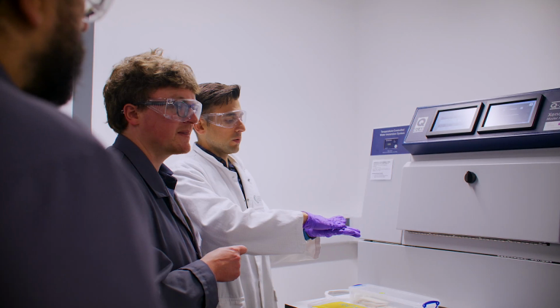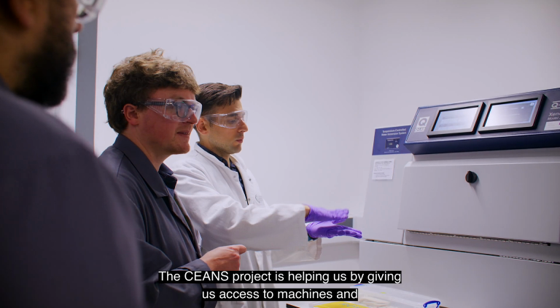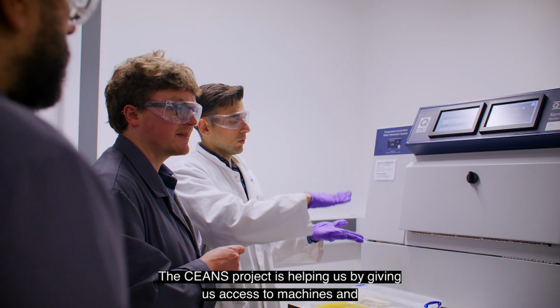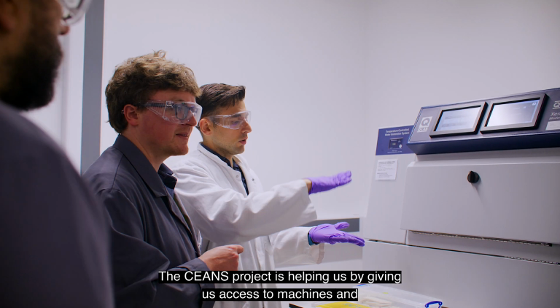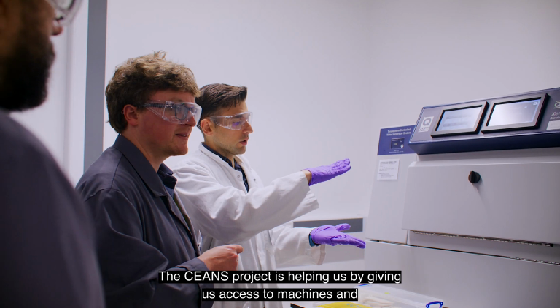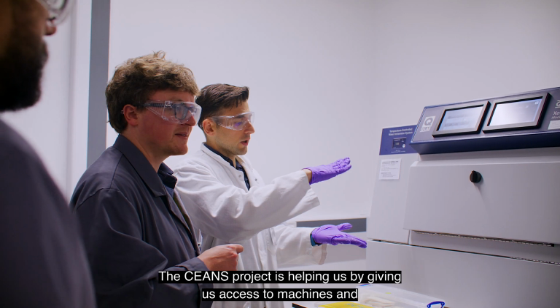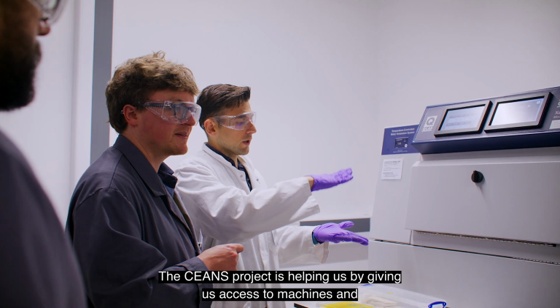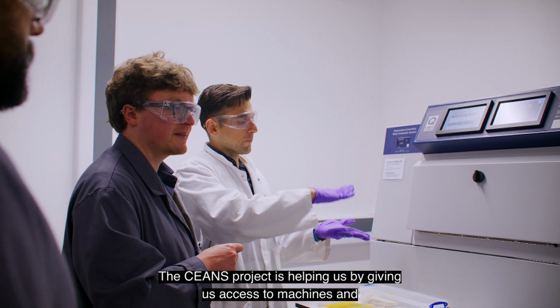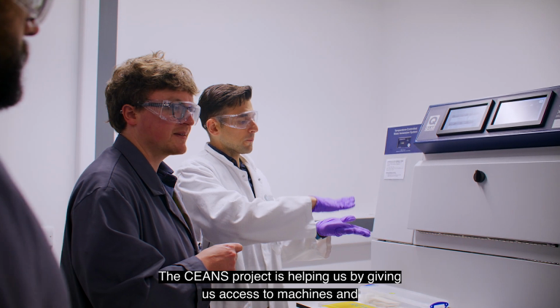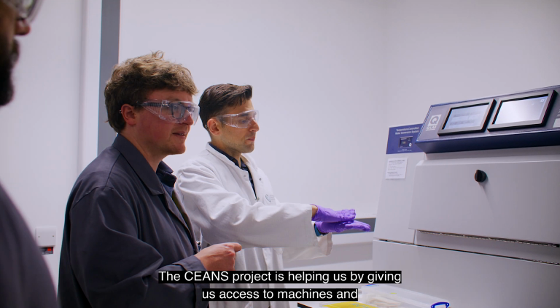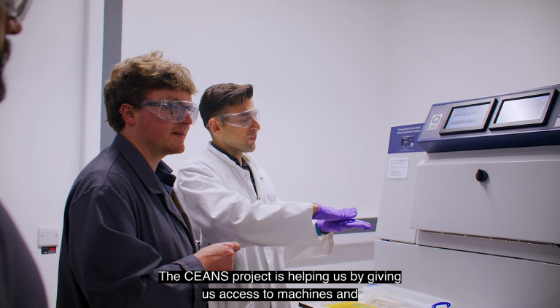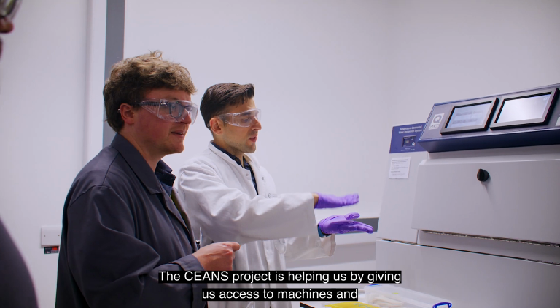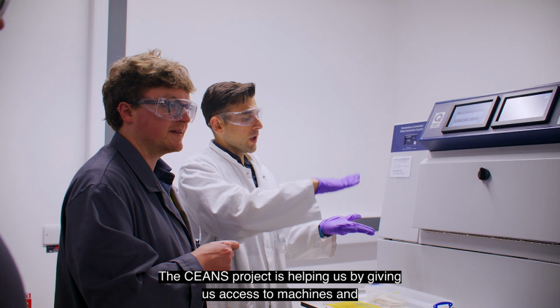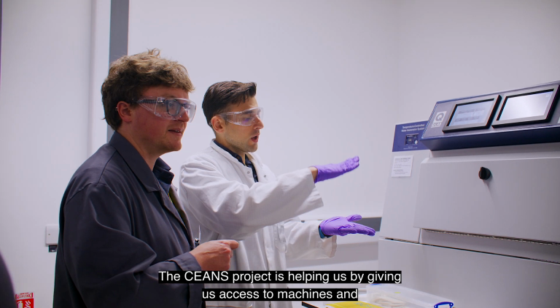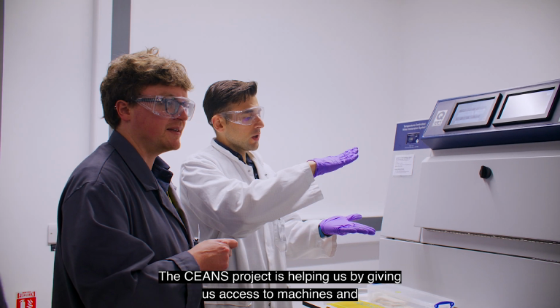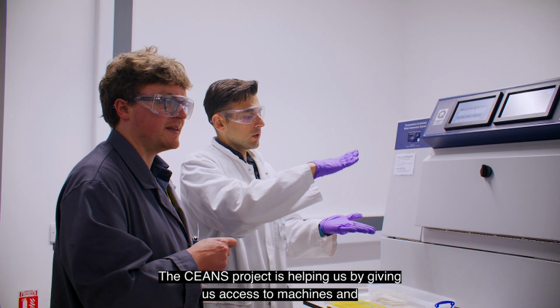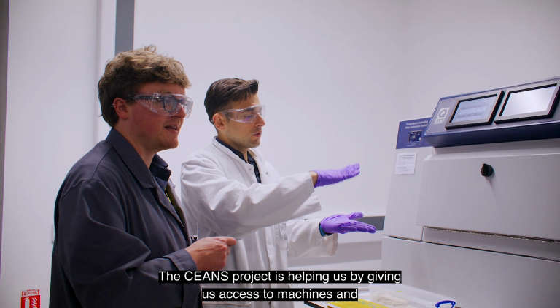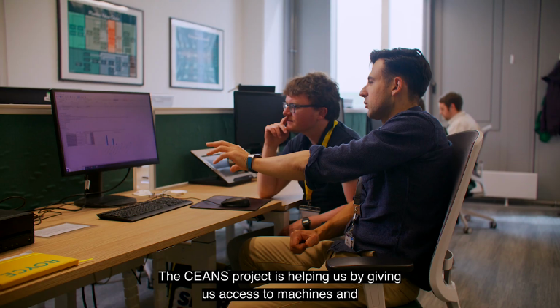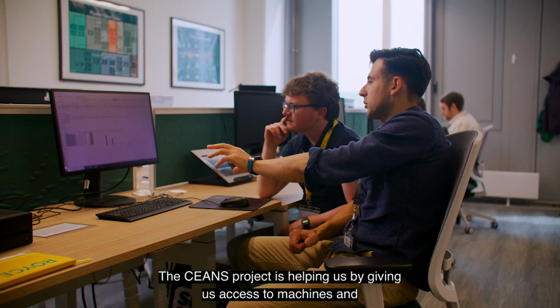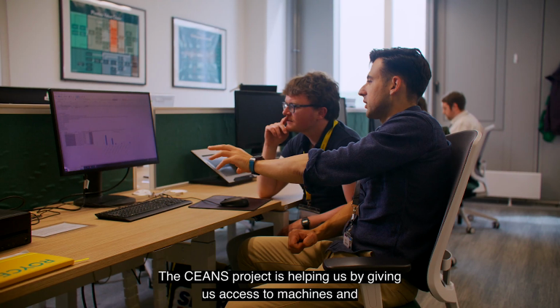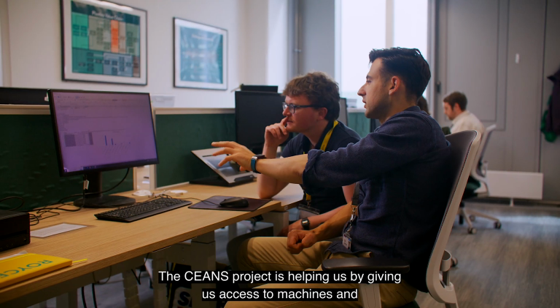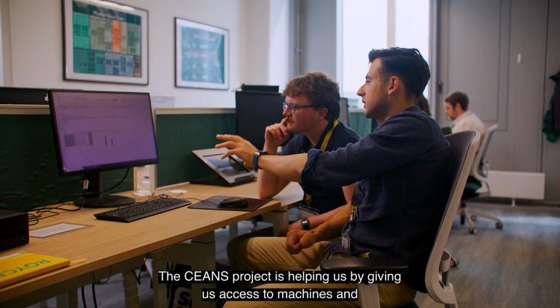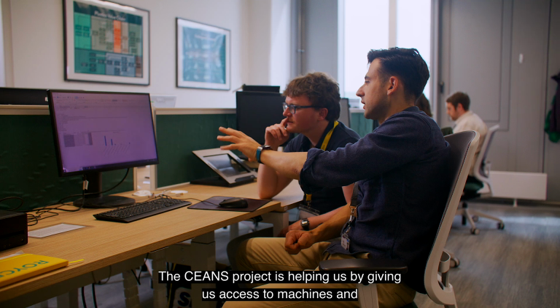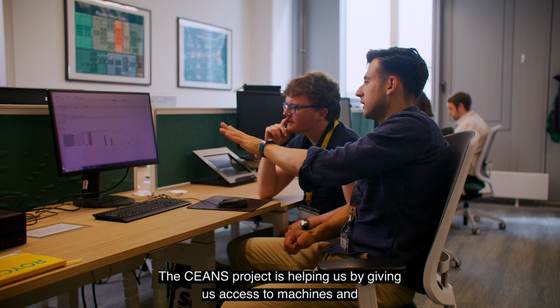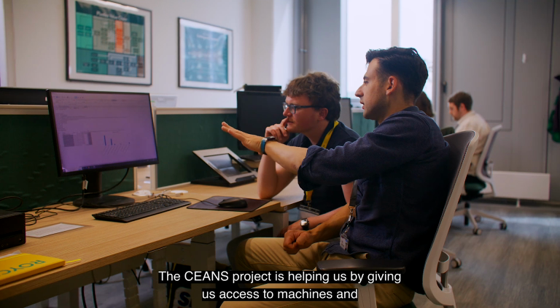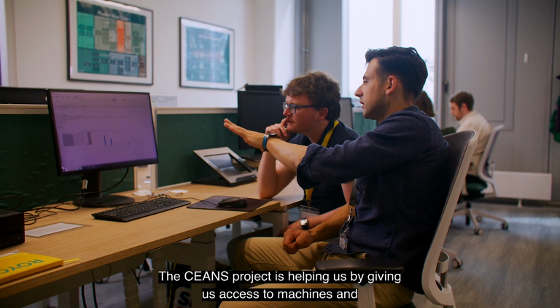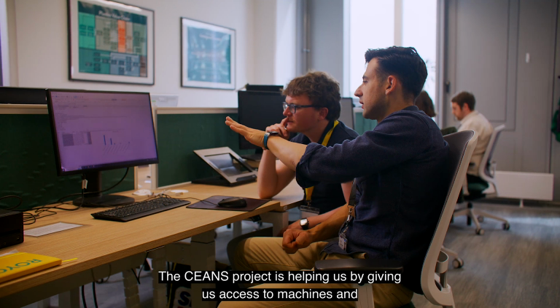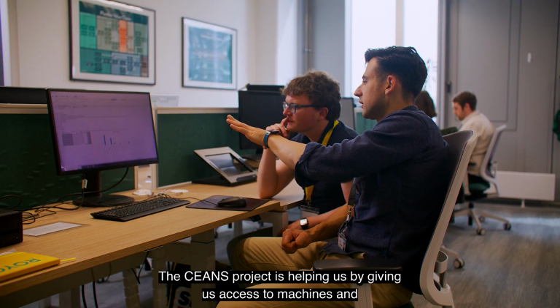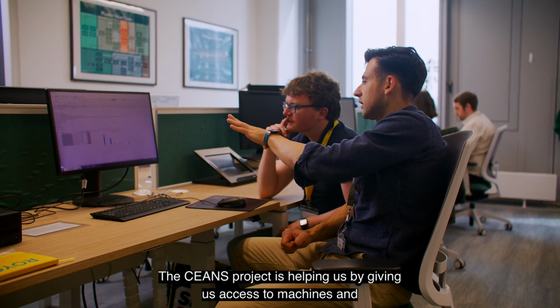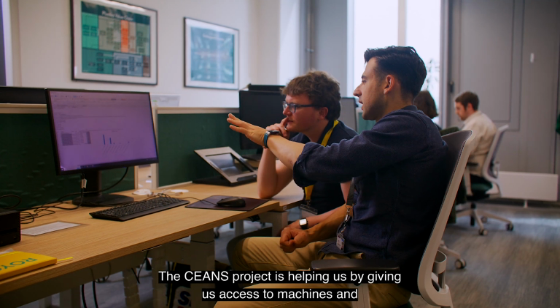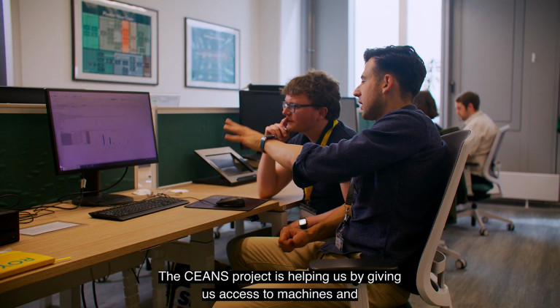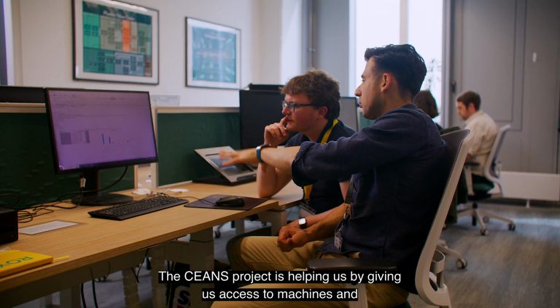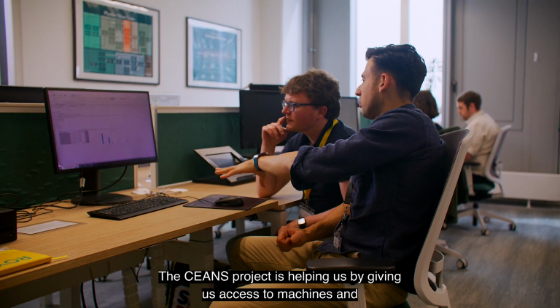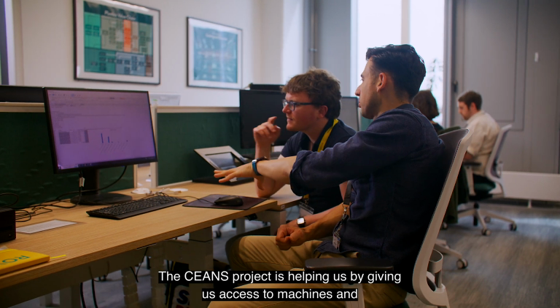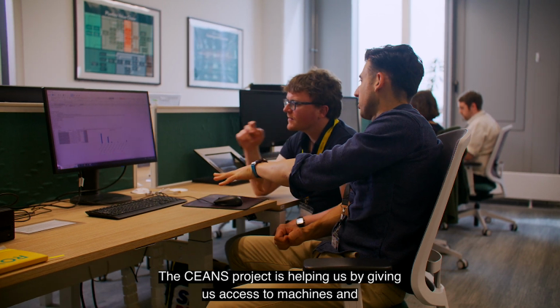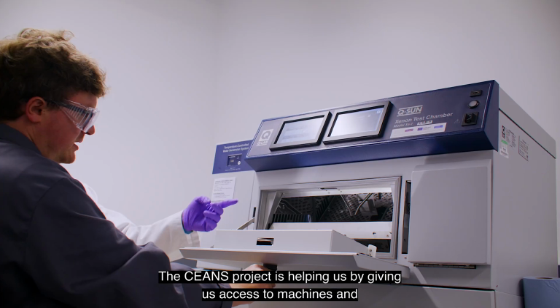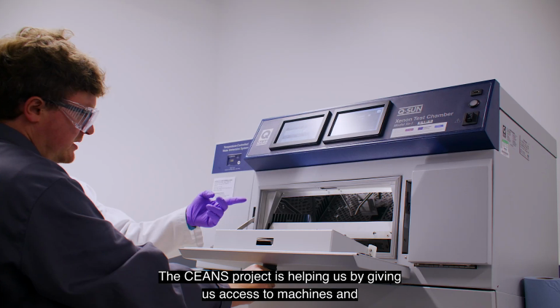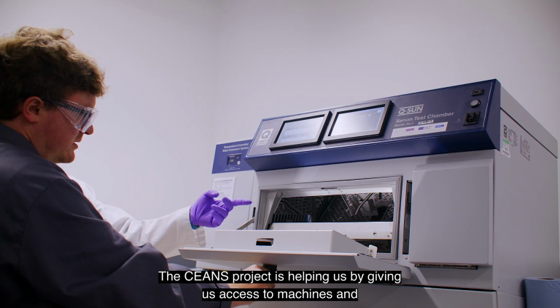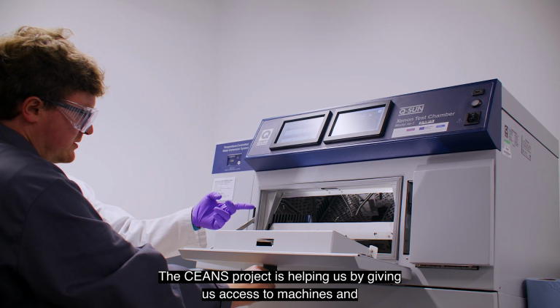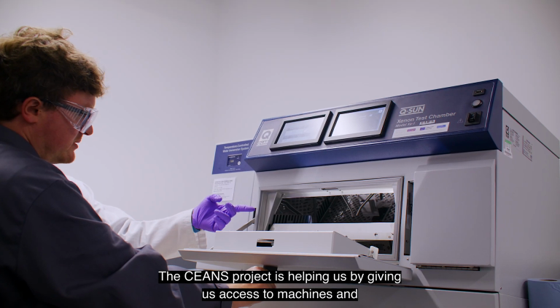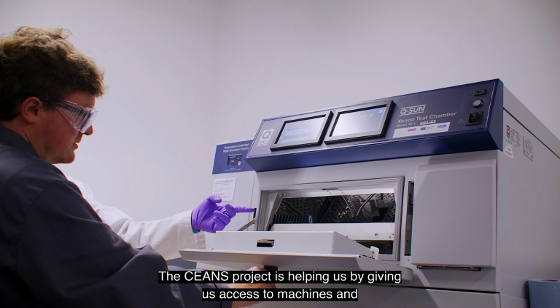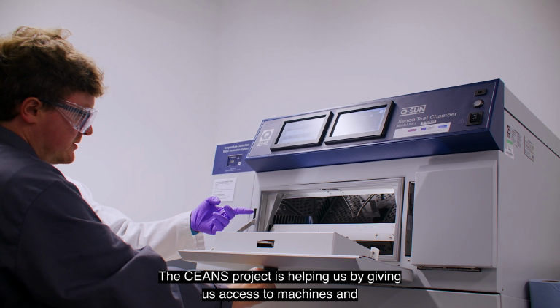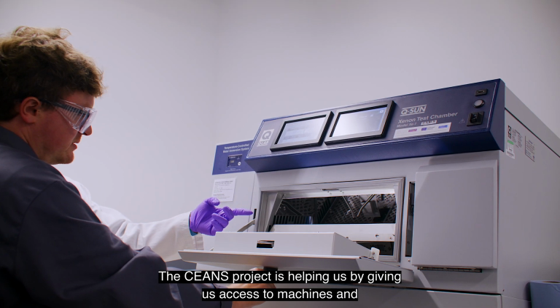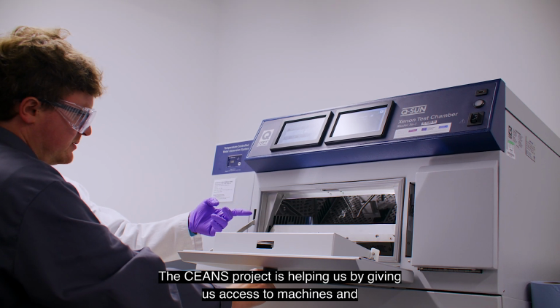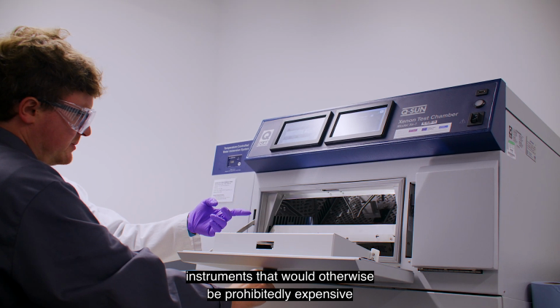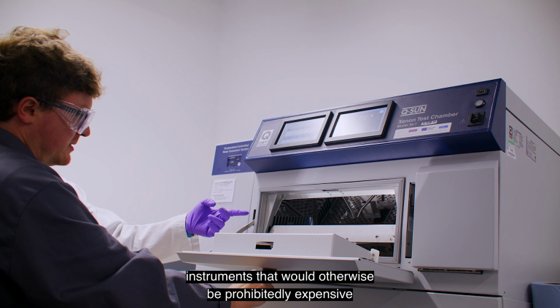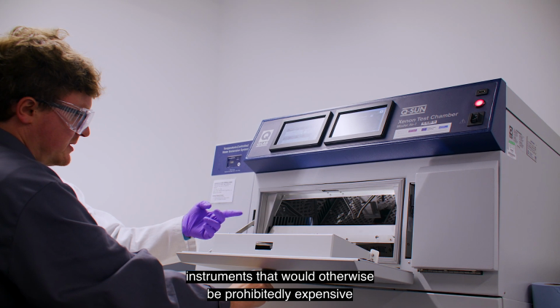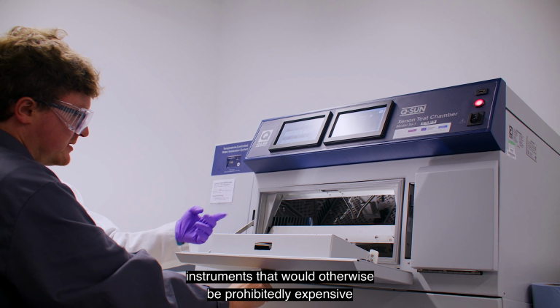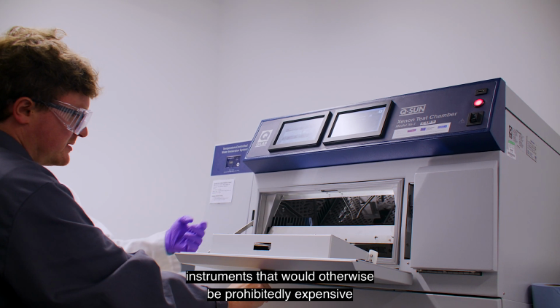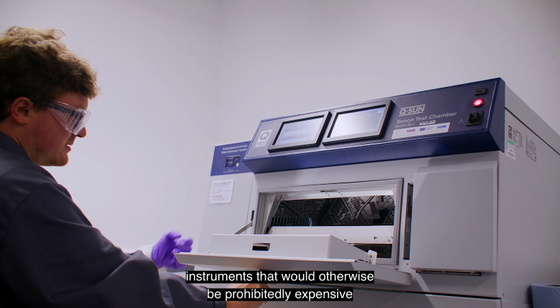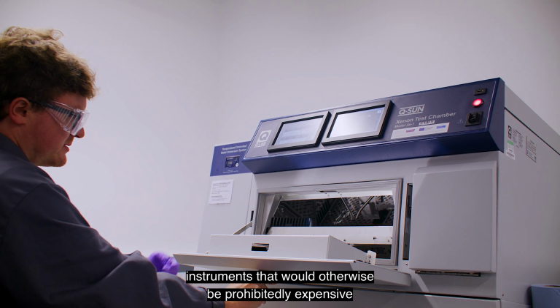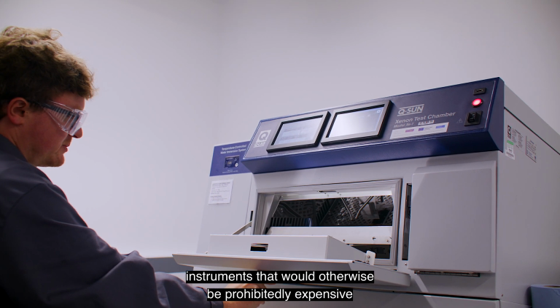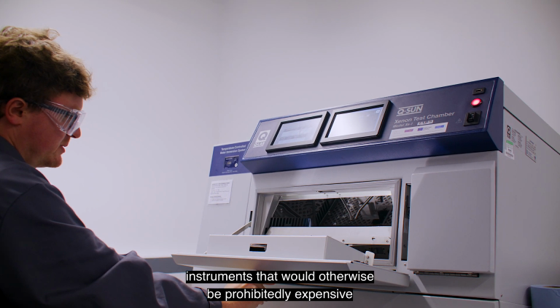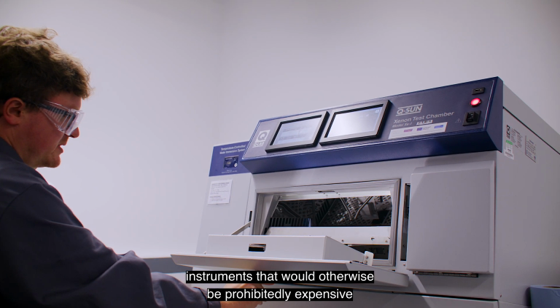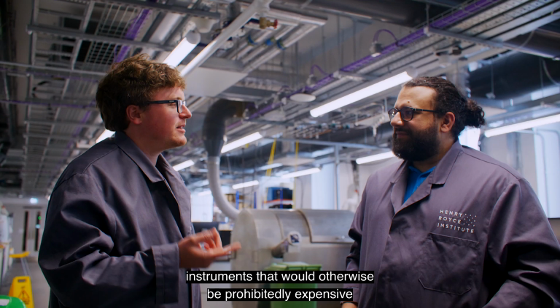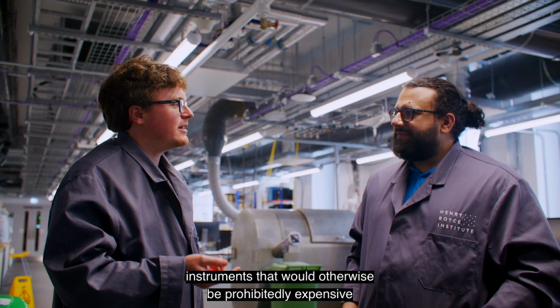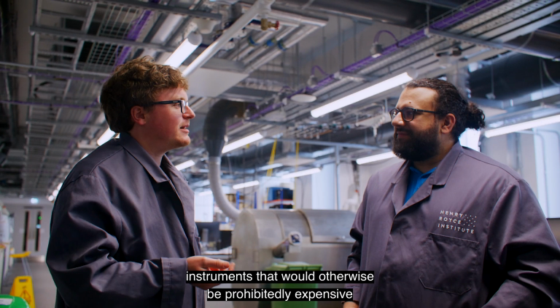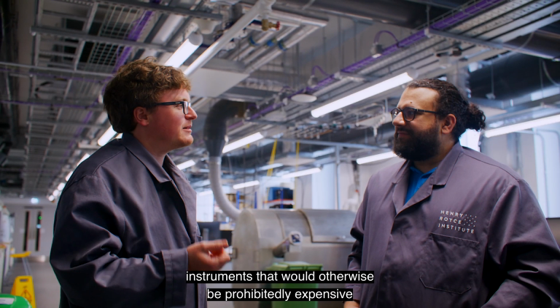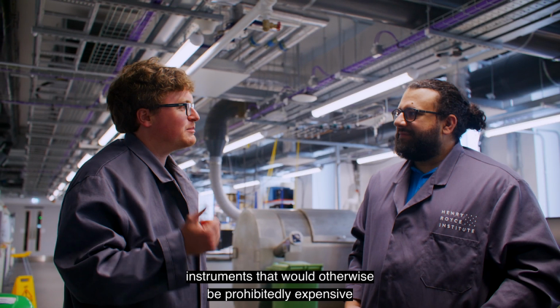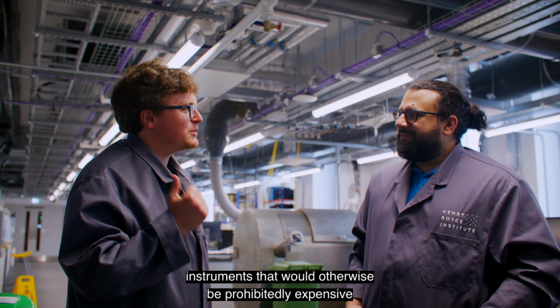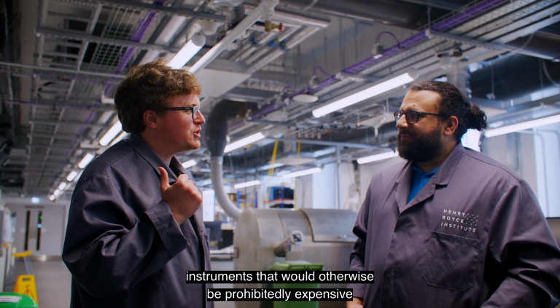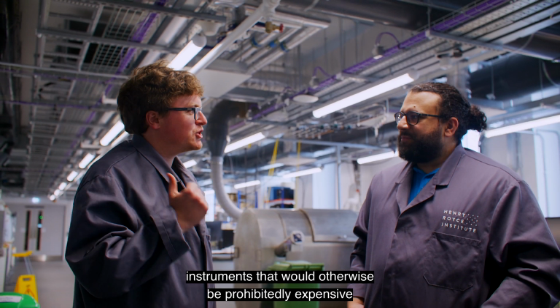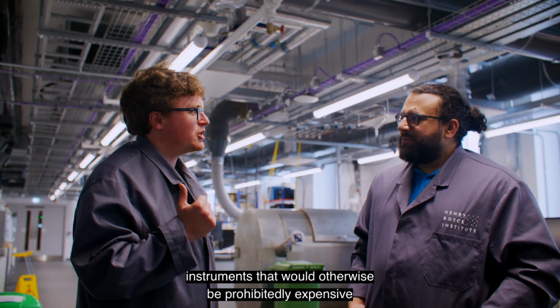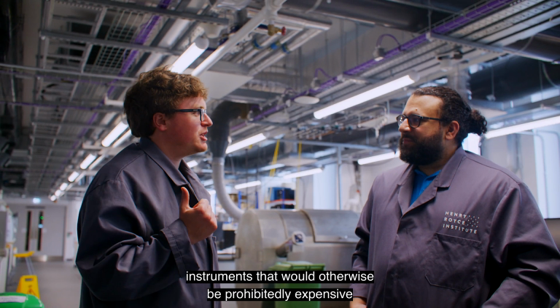The SIMS project is helping us by giving us access to machines and instruments that would otherwise be prohibitively expensive.